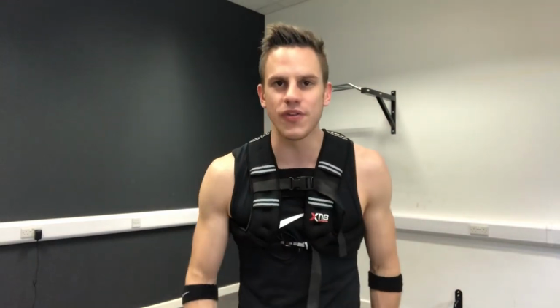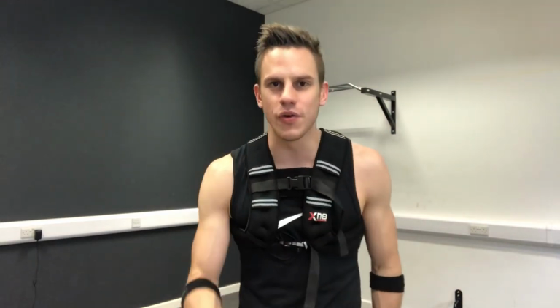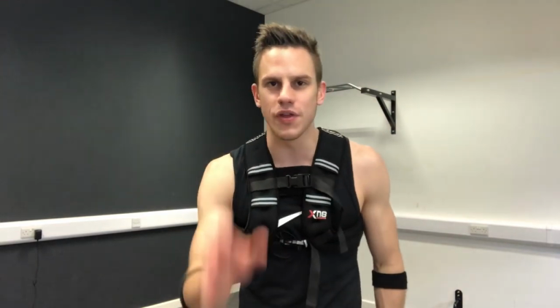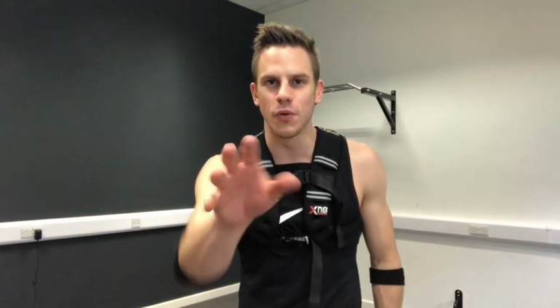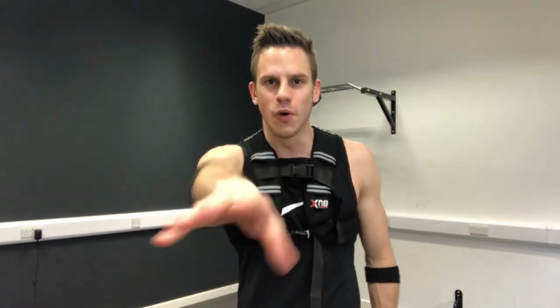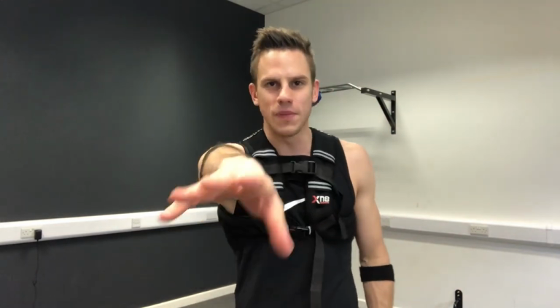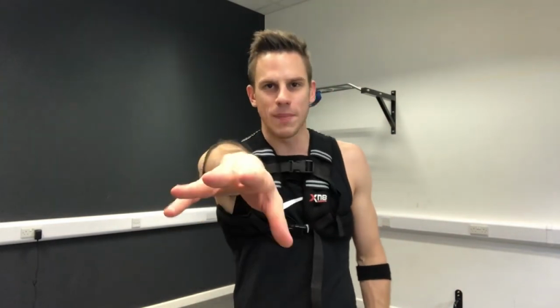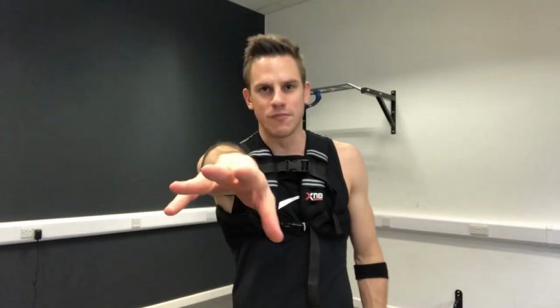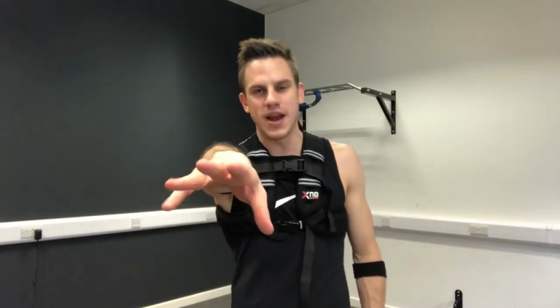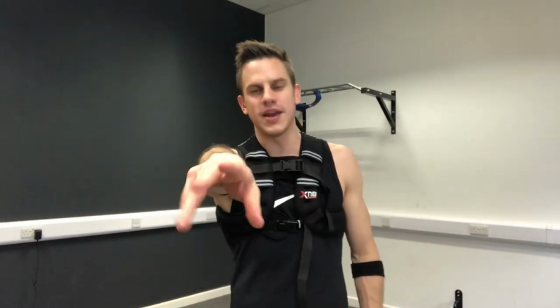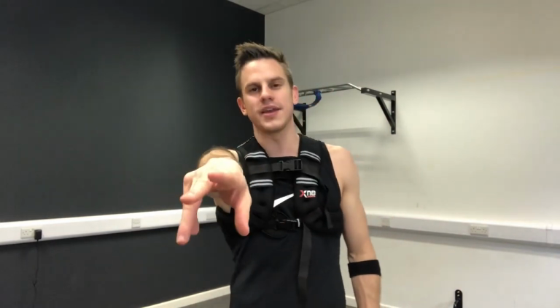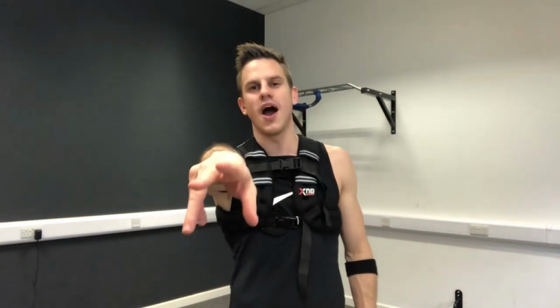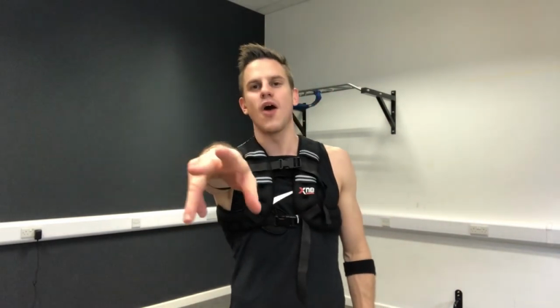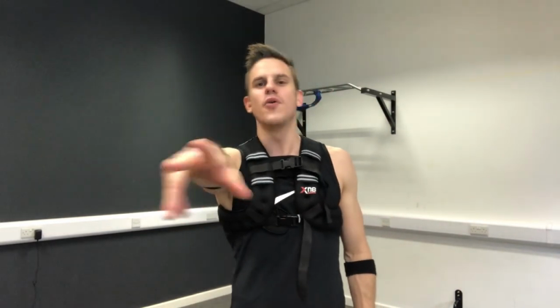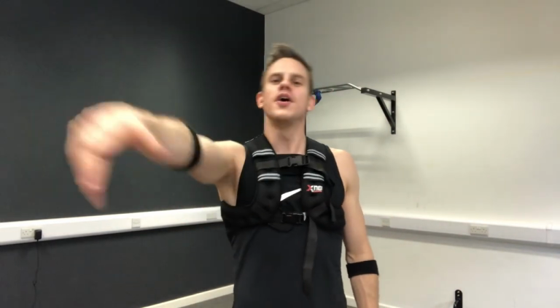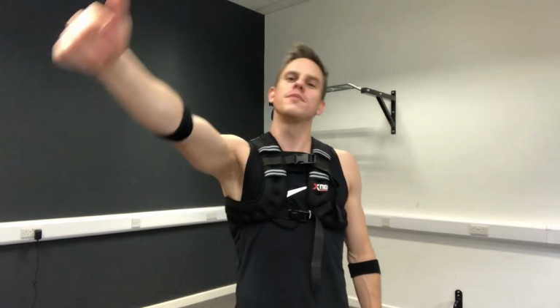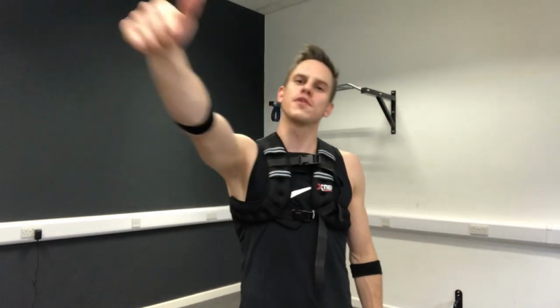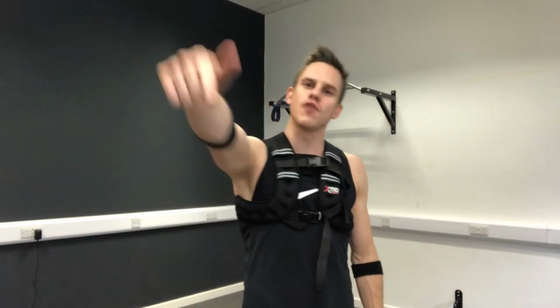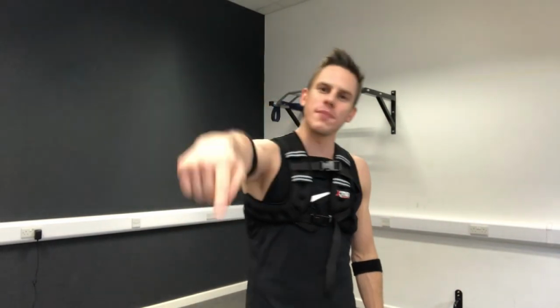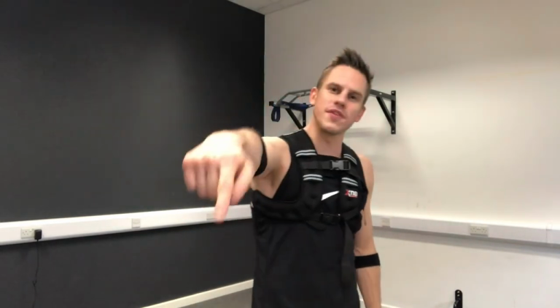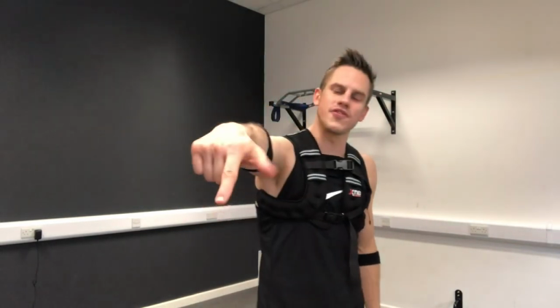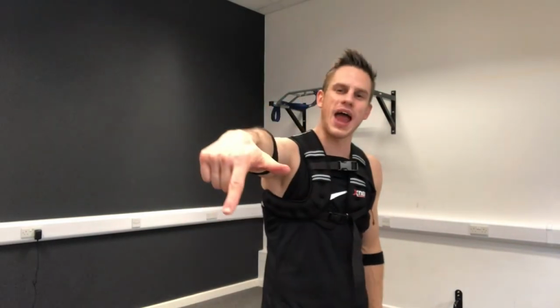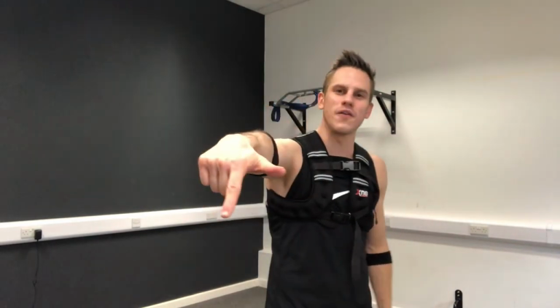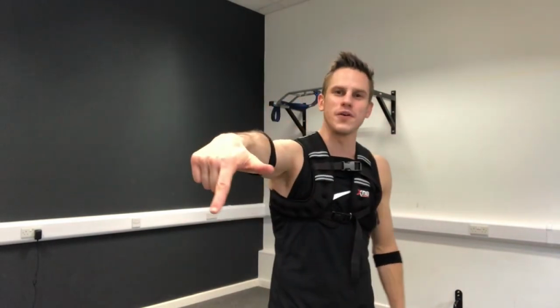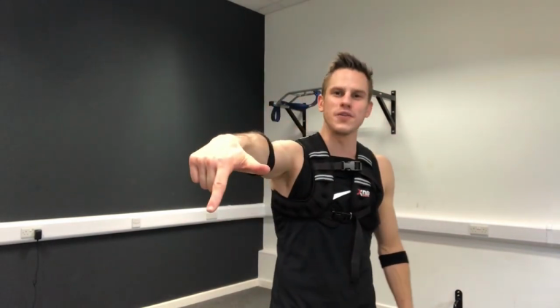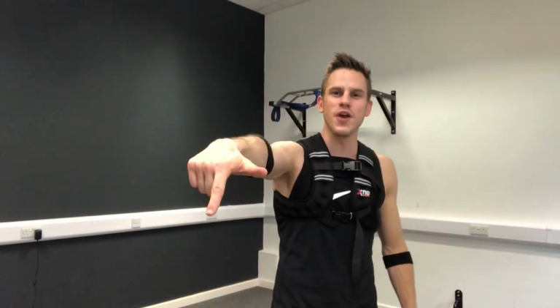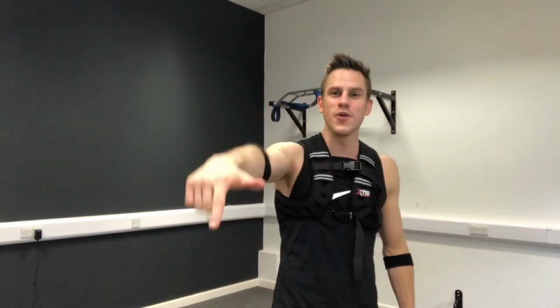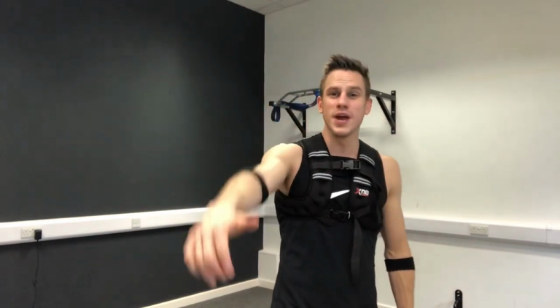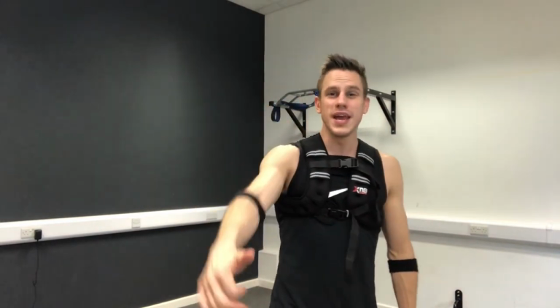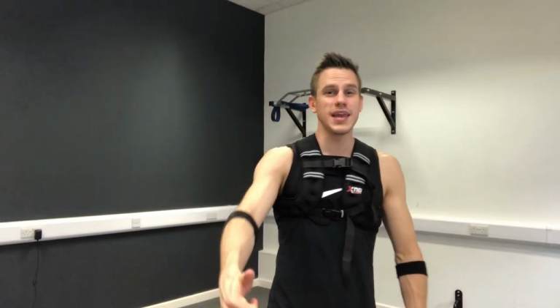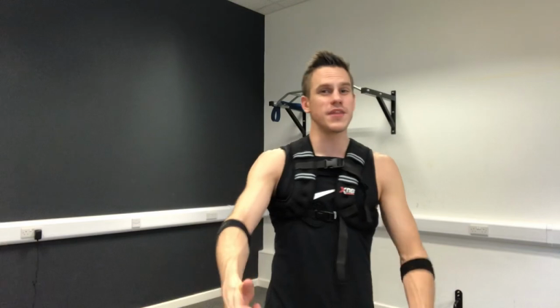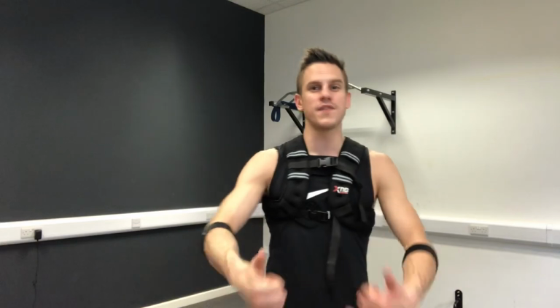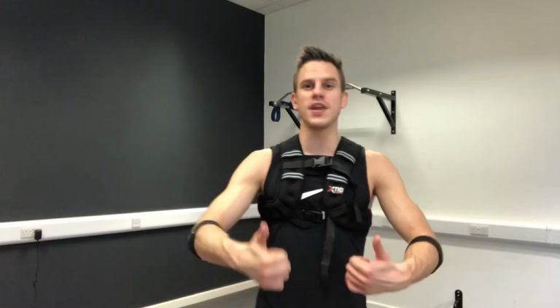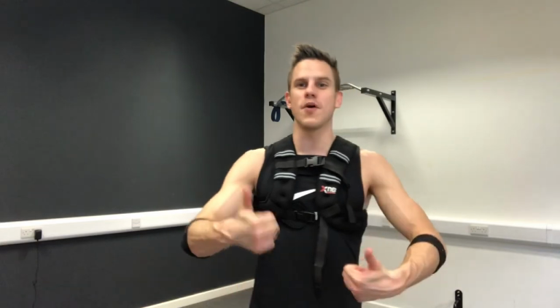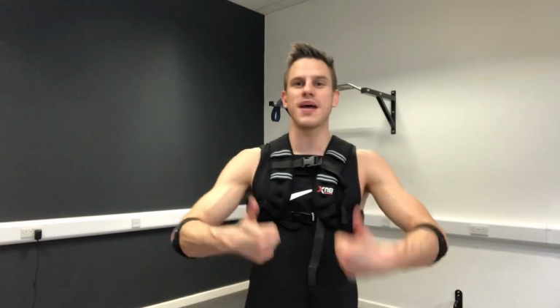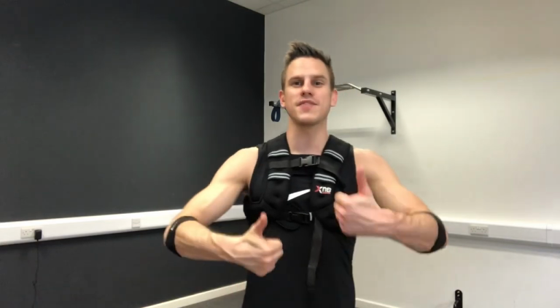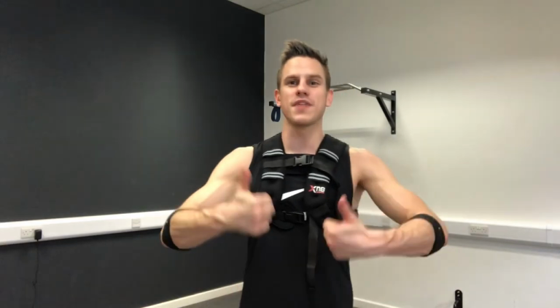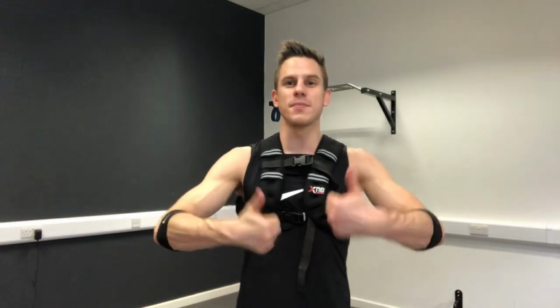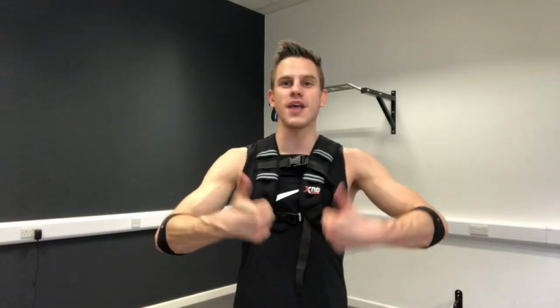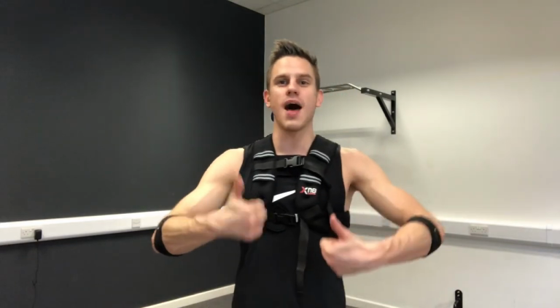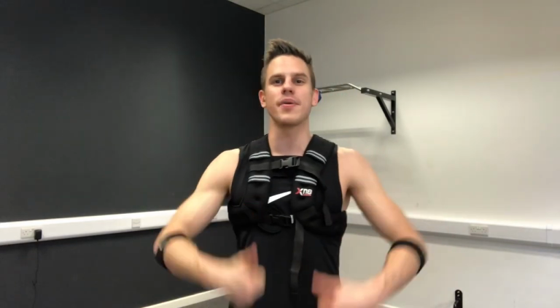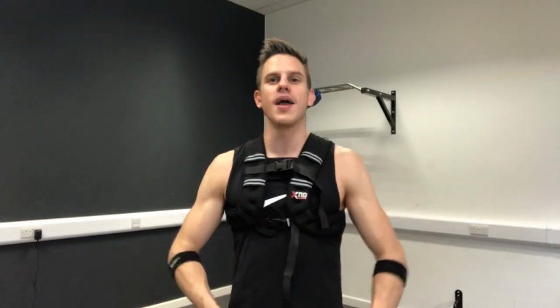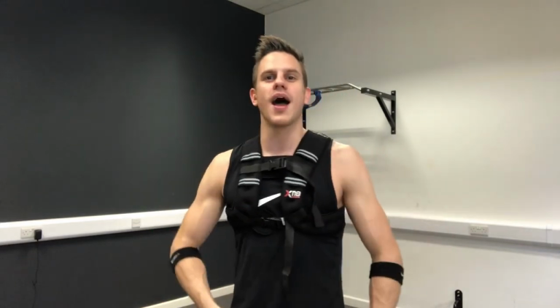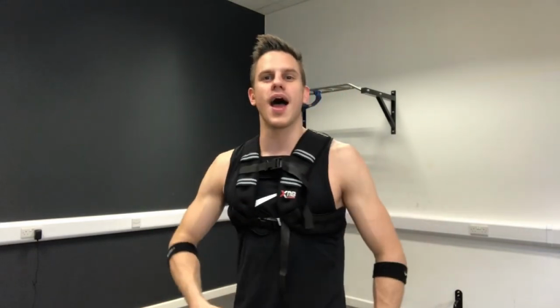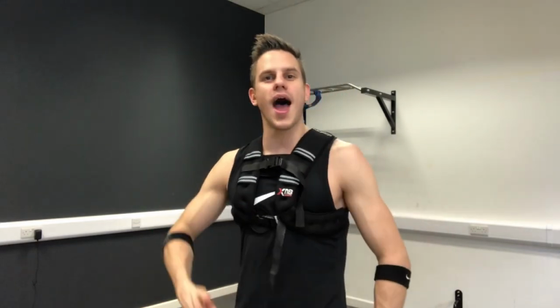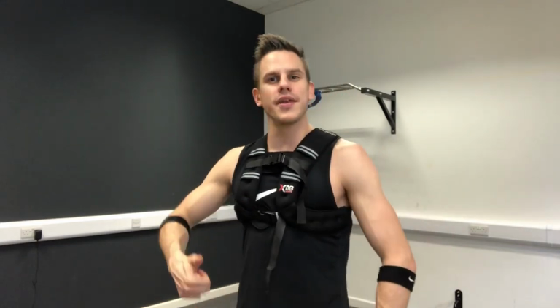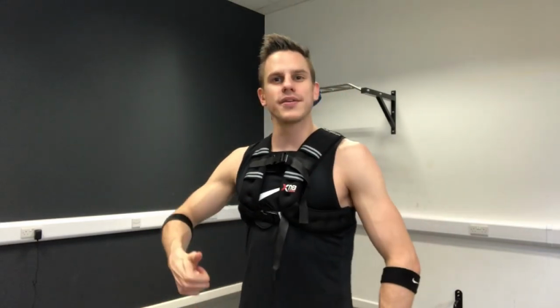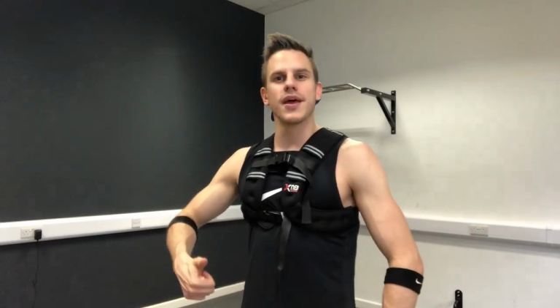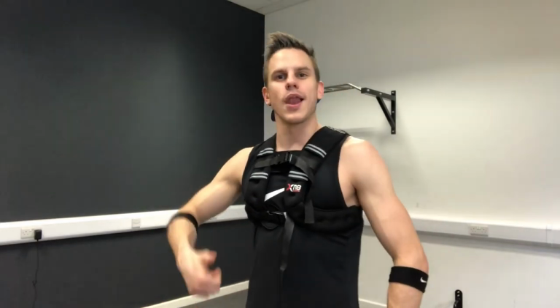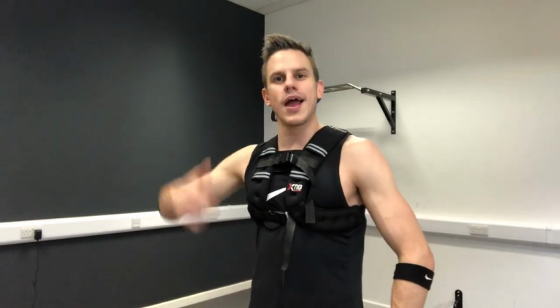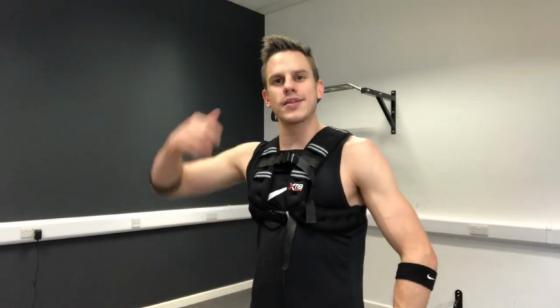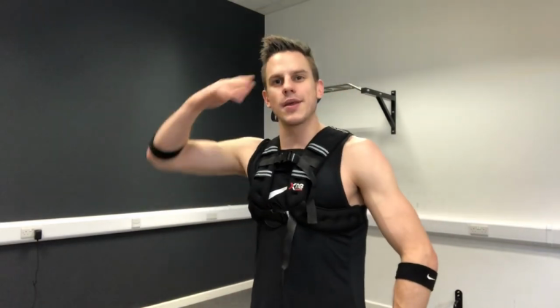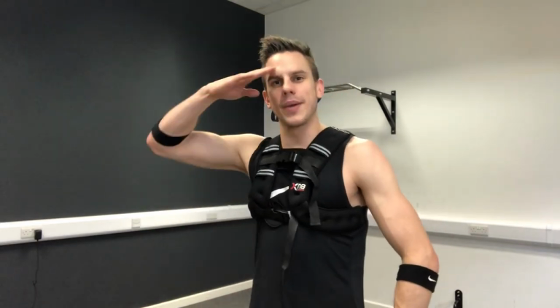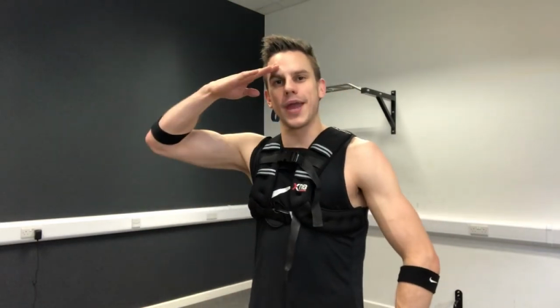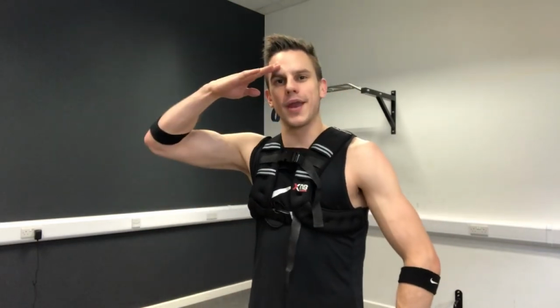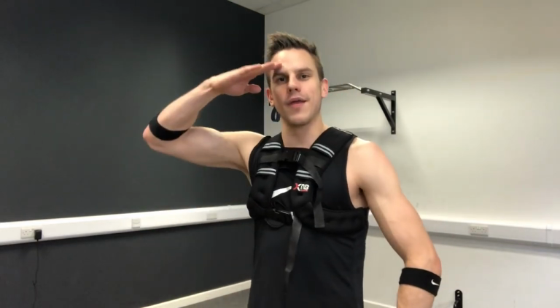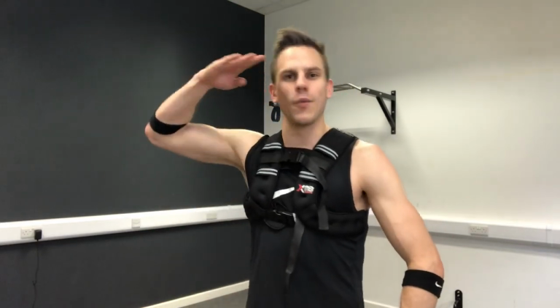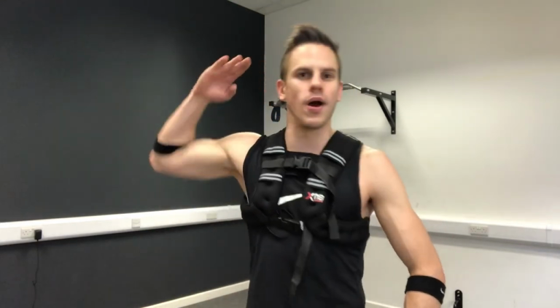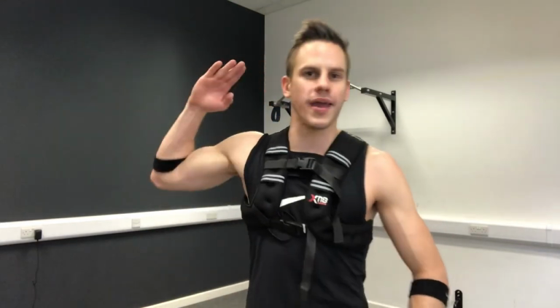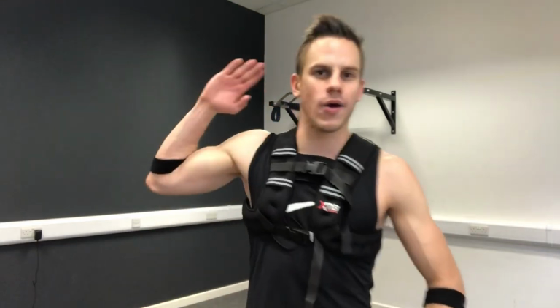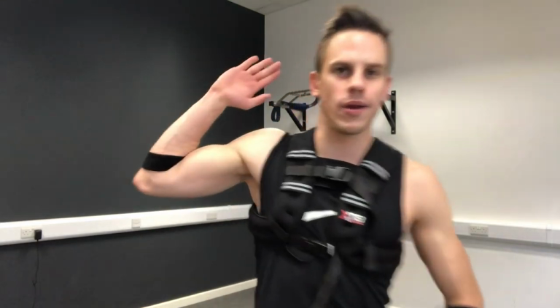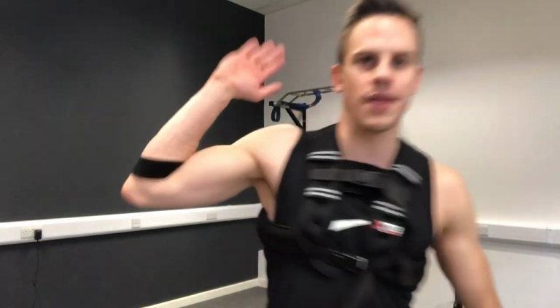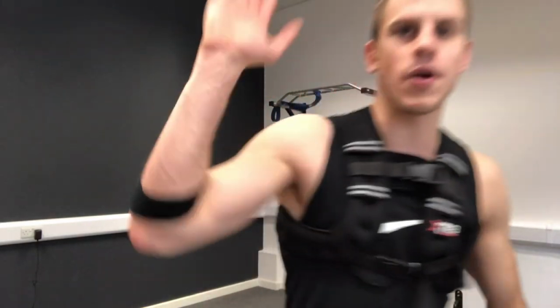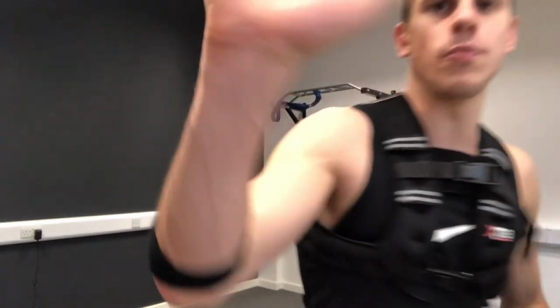Make sure that you're warmed up and ready to go. Subscribe to the channel if you're new, give this video a massive thumbs up, and let's begin the workout.